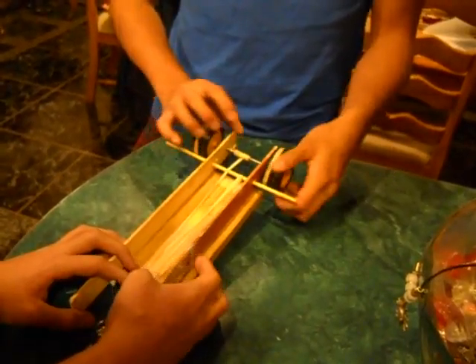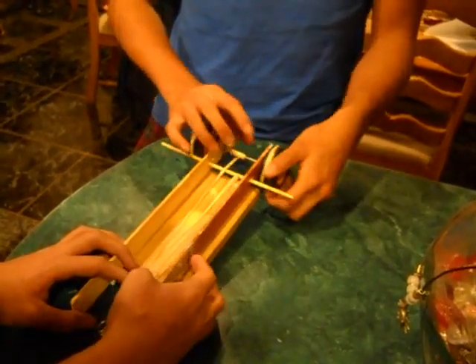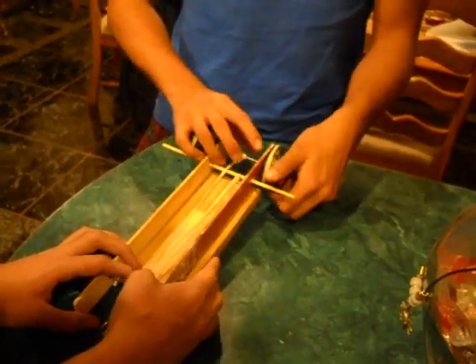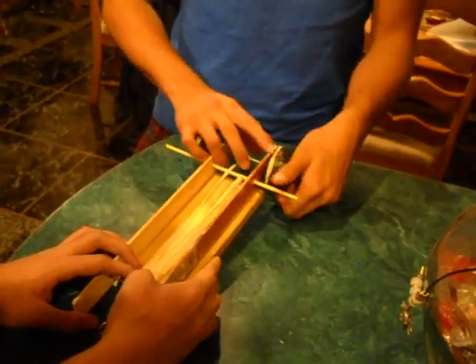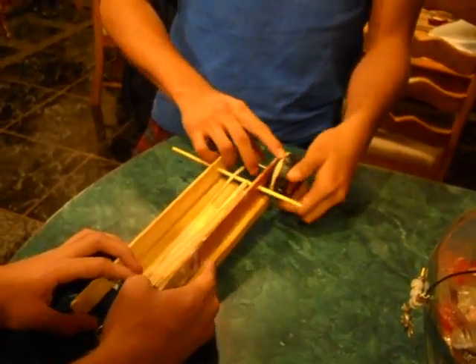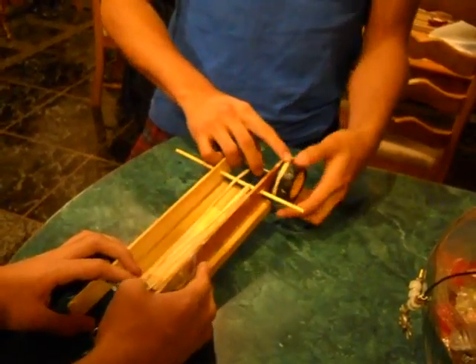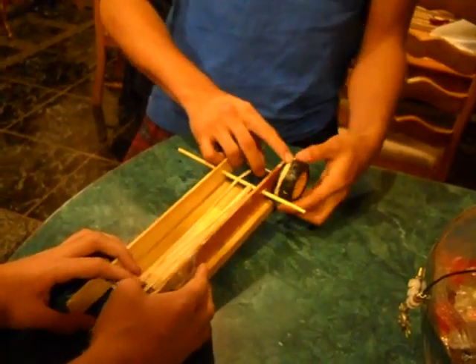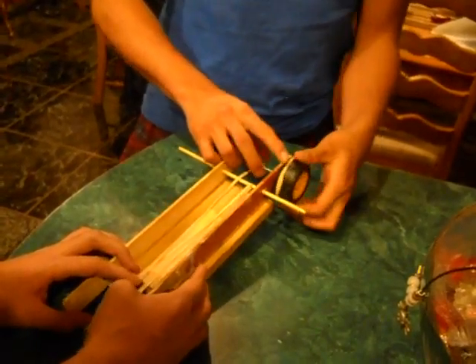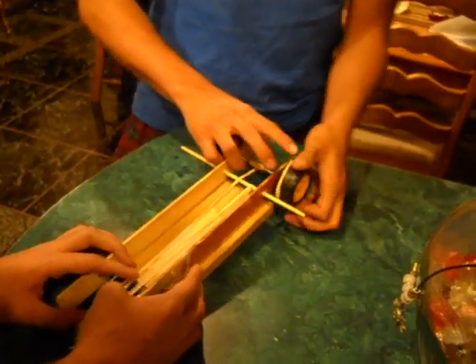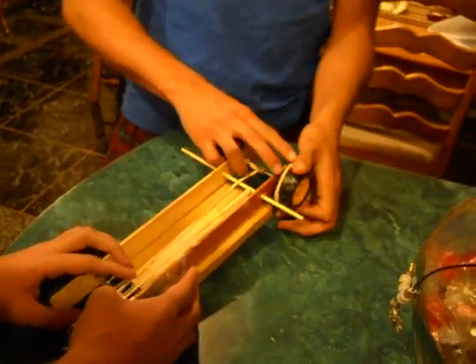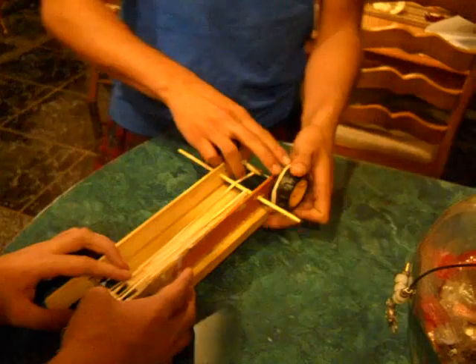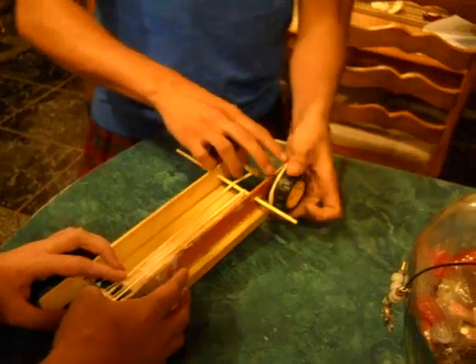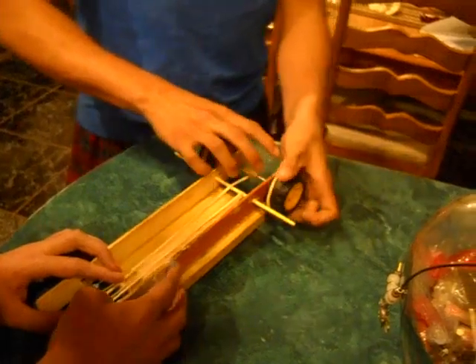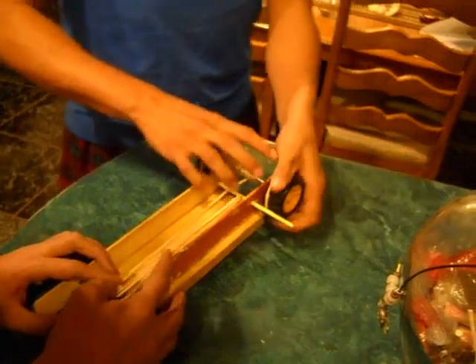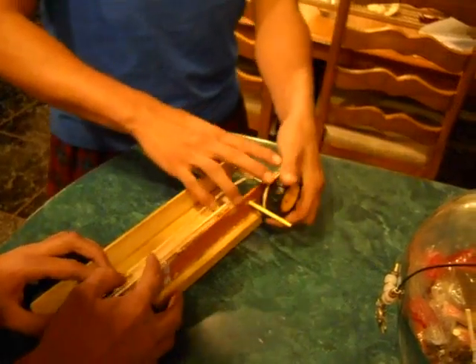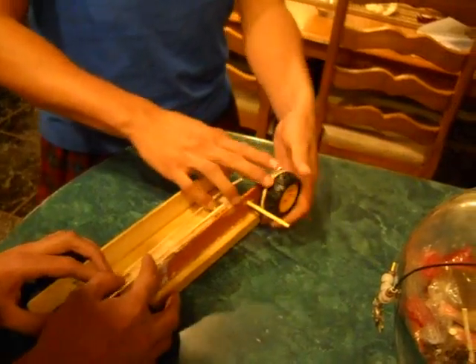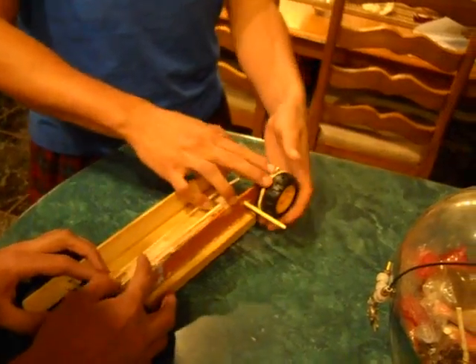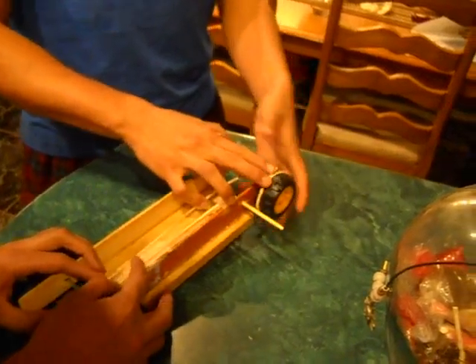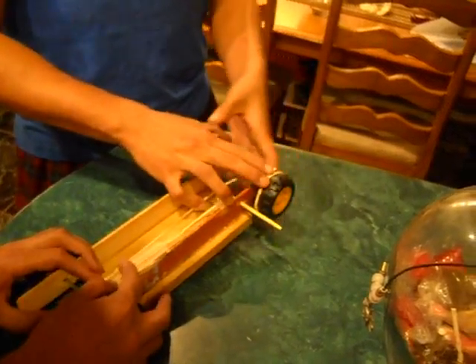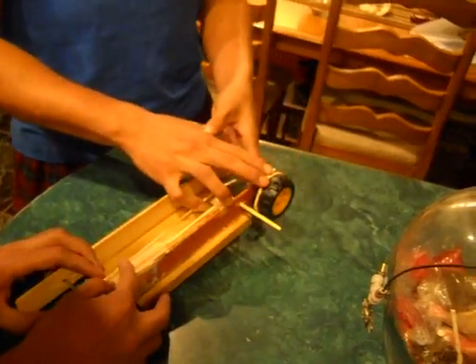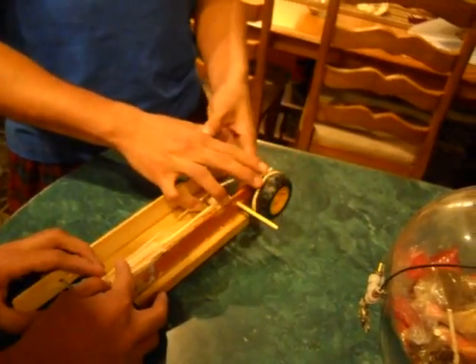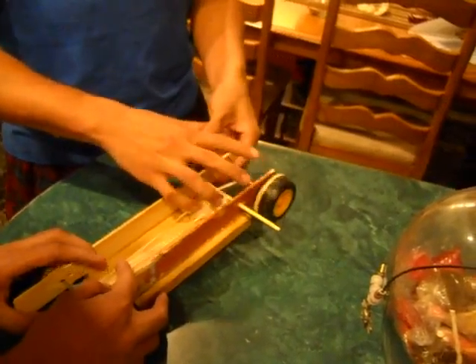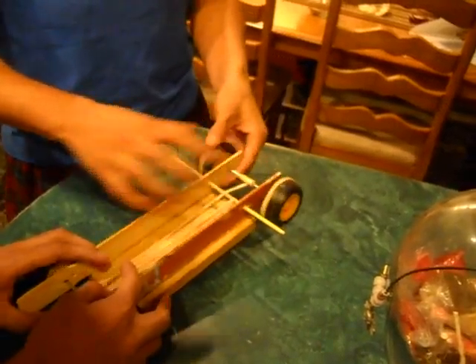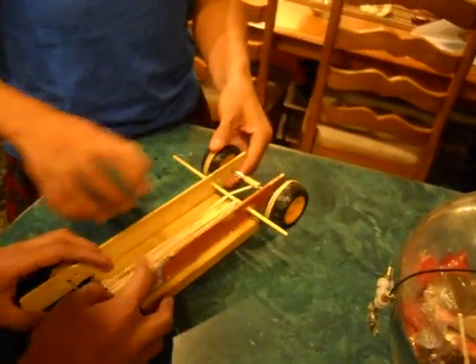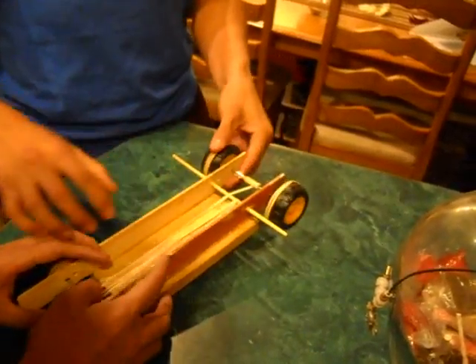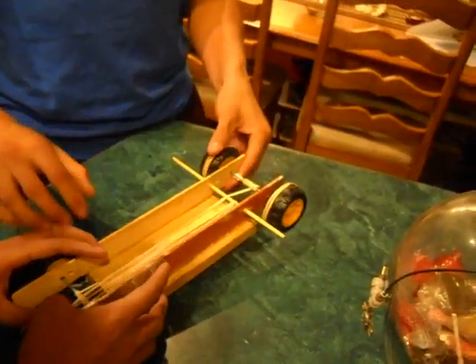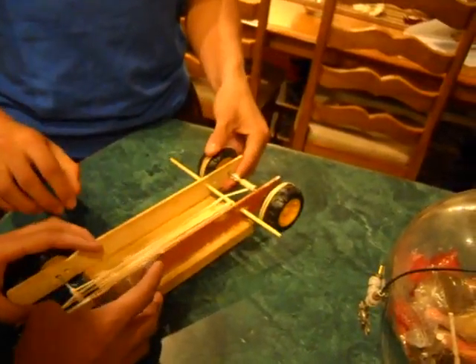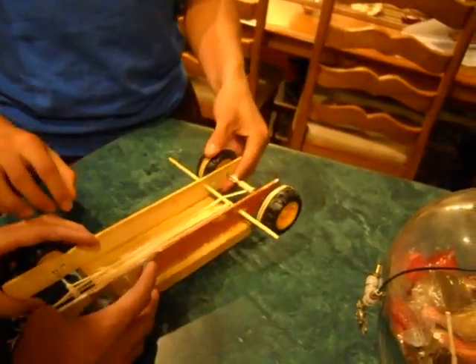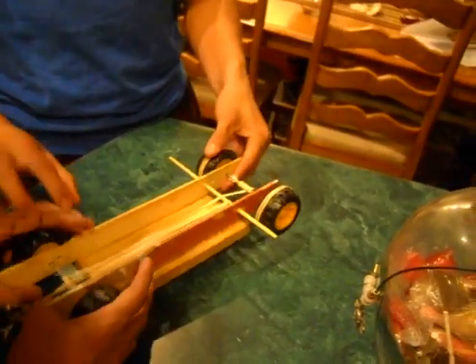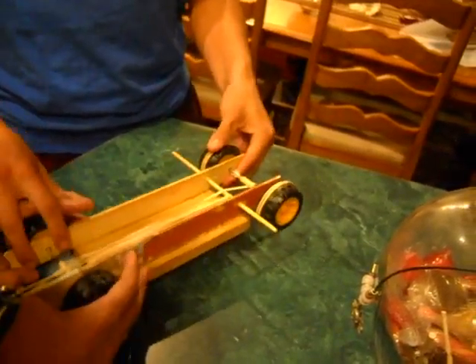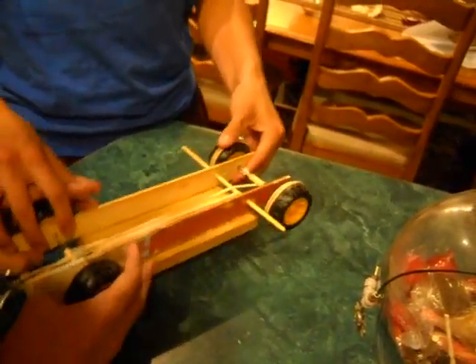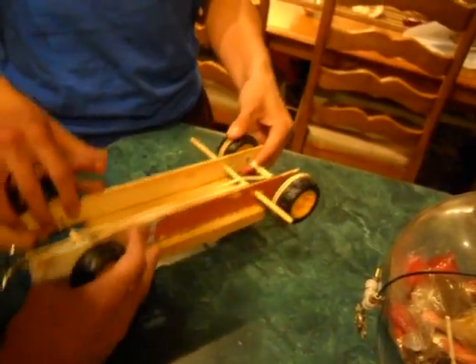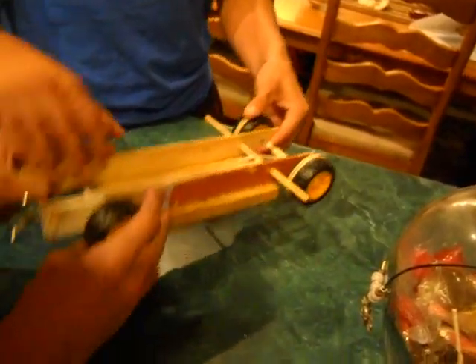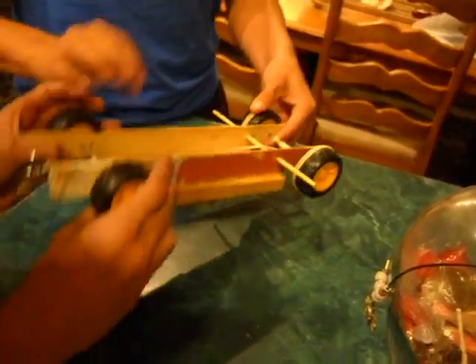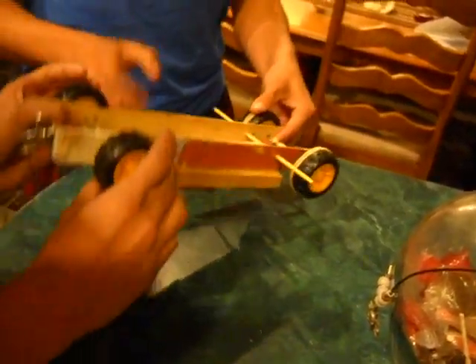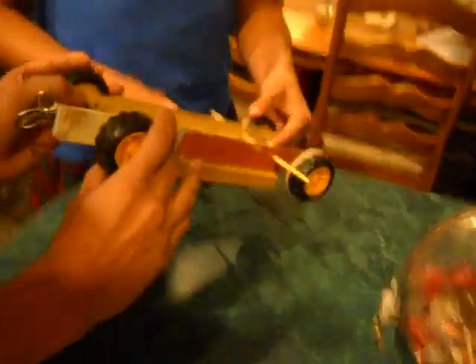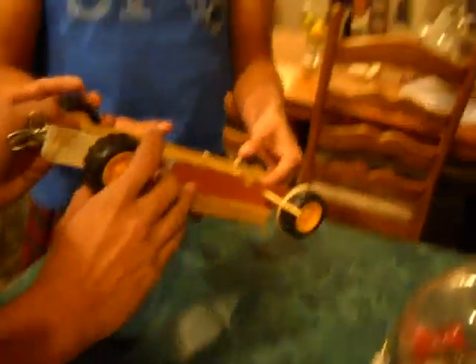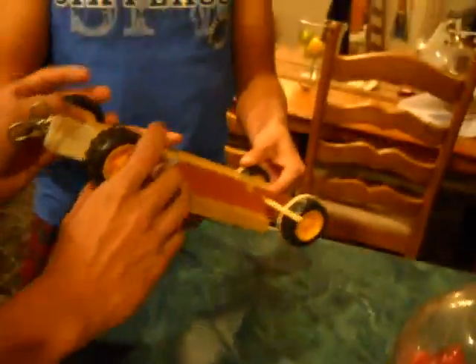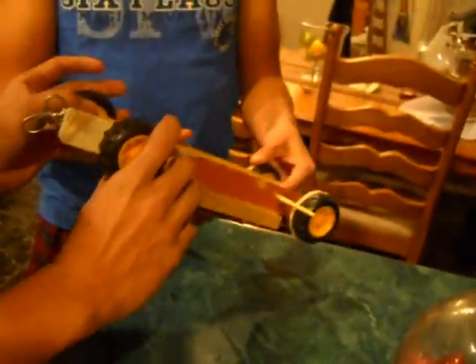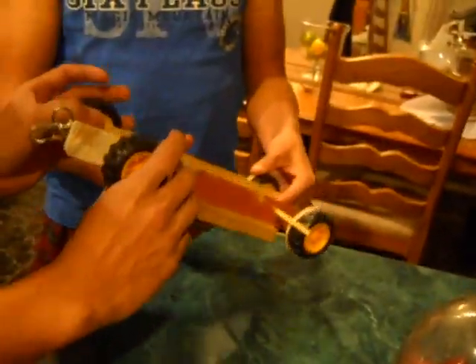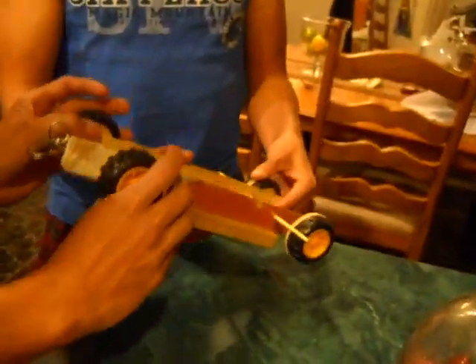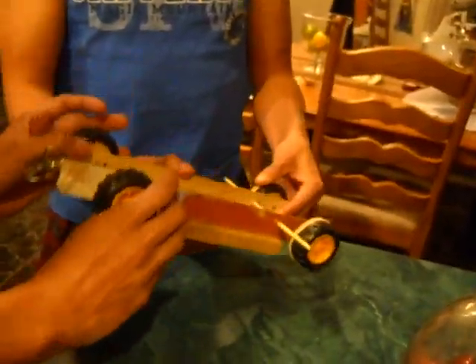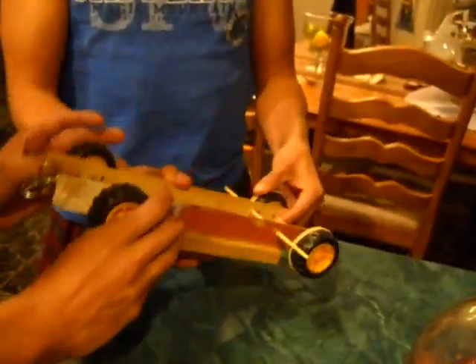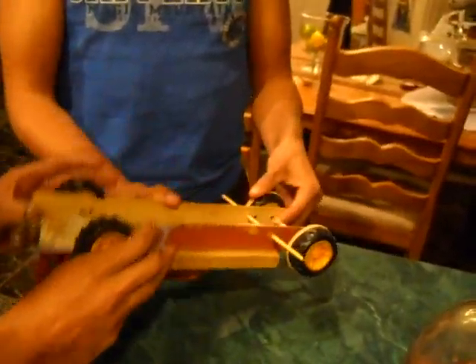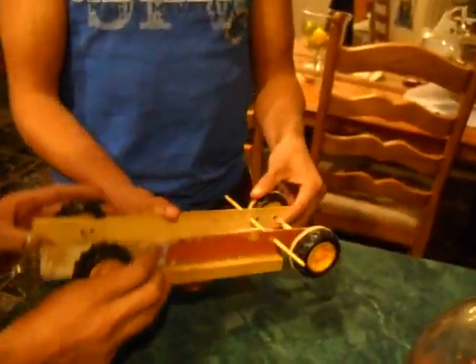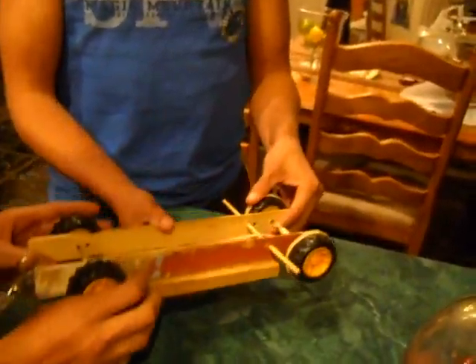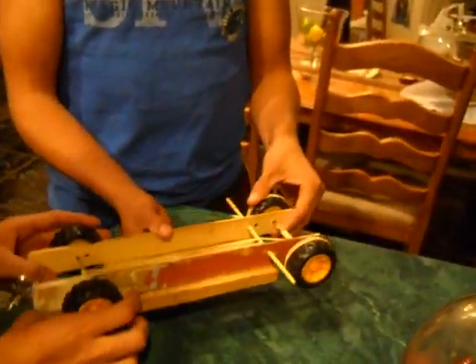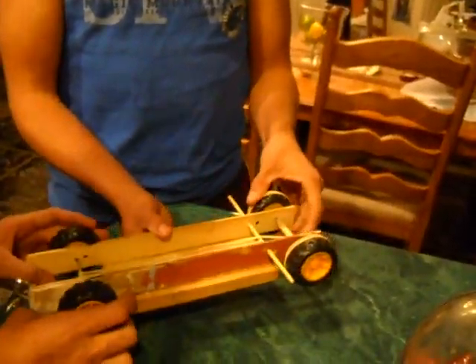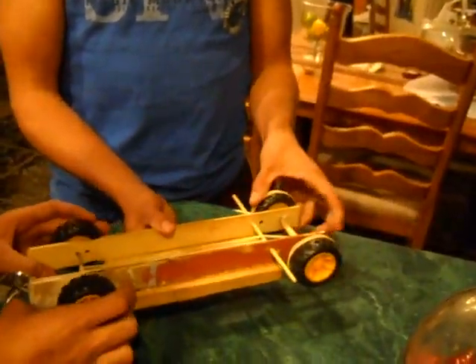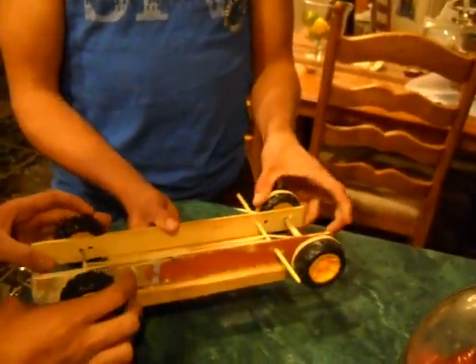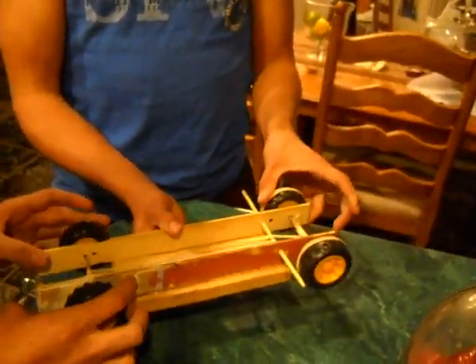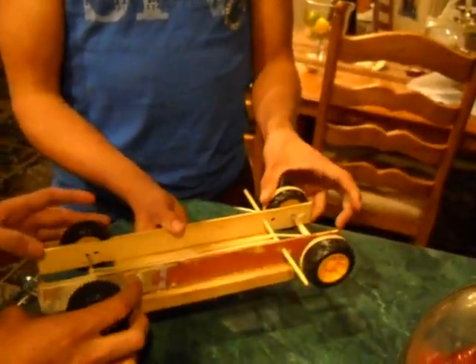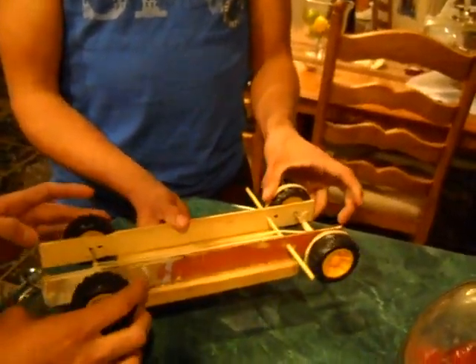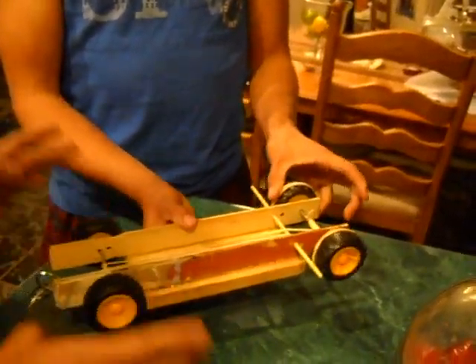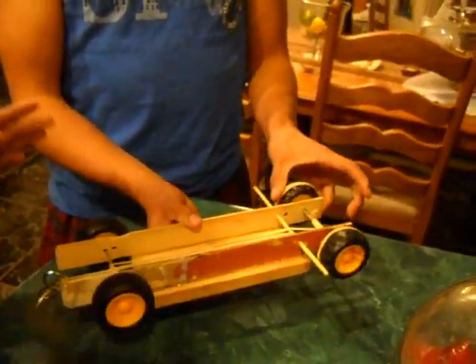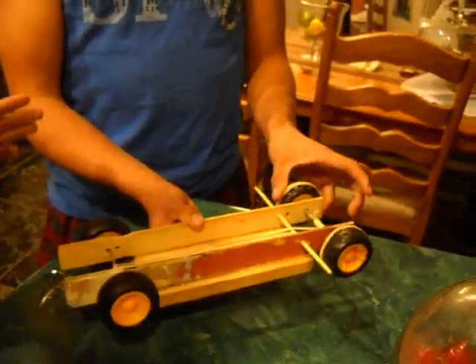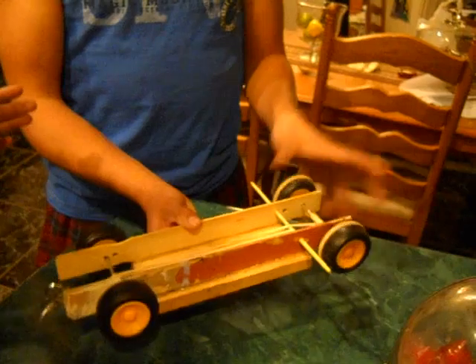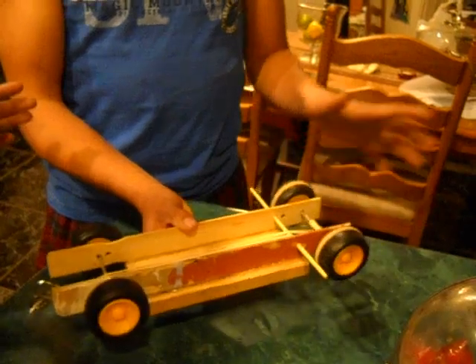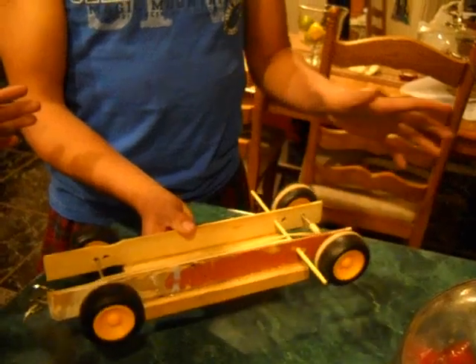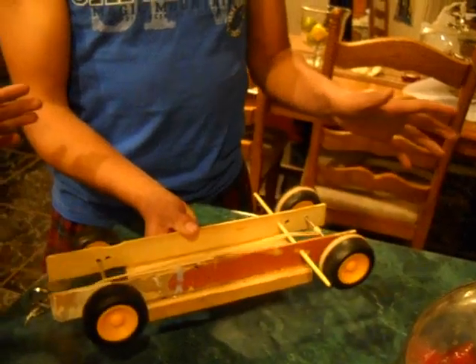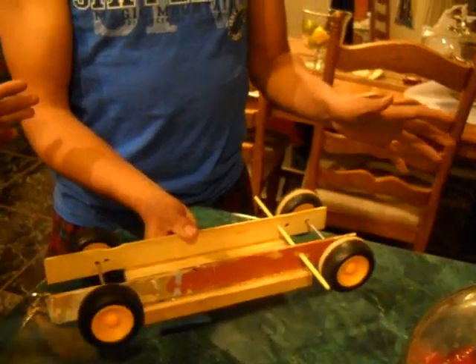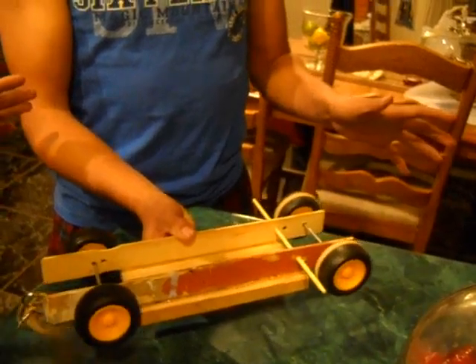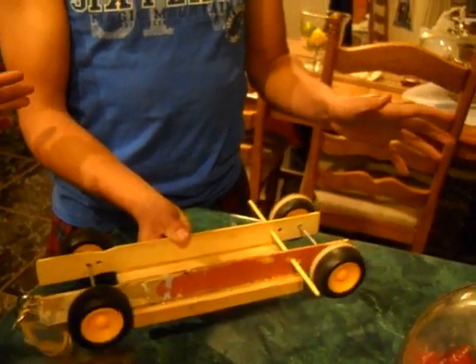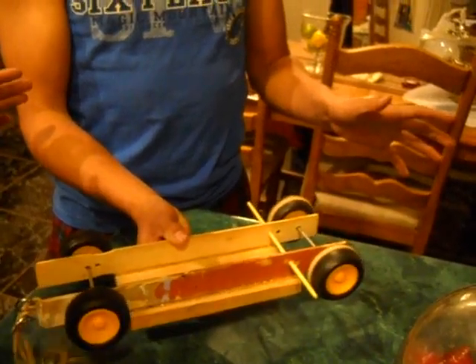Once you think you have it wound up good enough, you can just let both wheels go. And this is how it will spin.